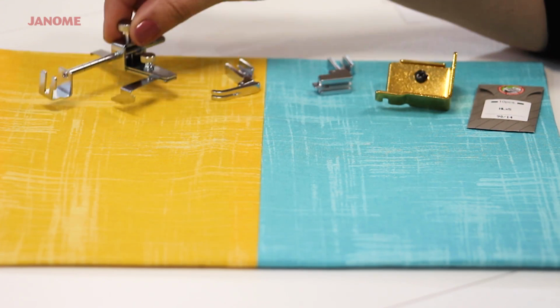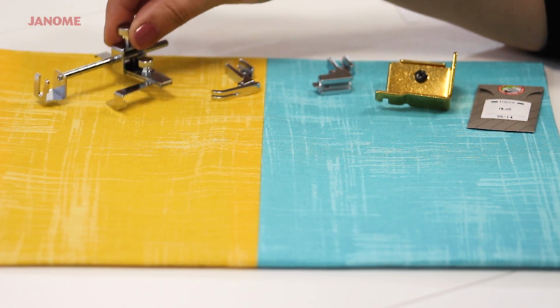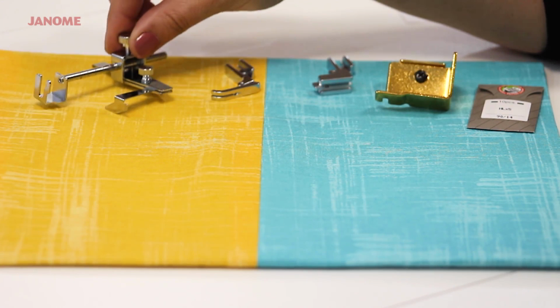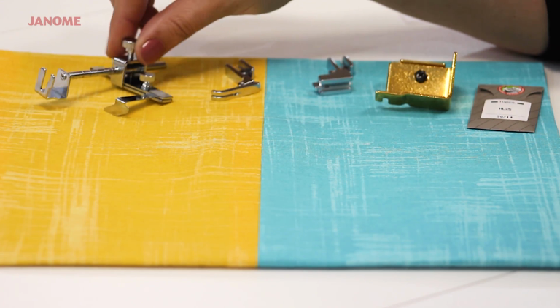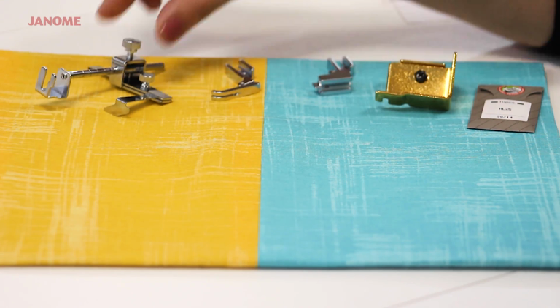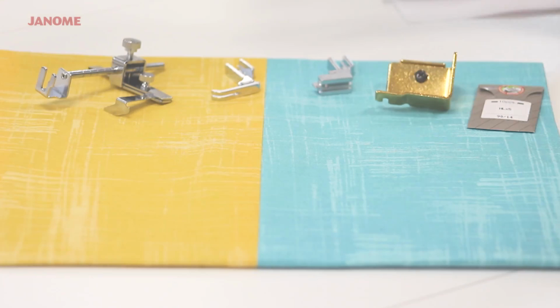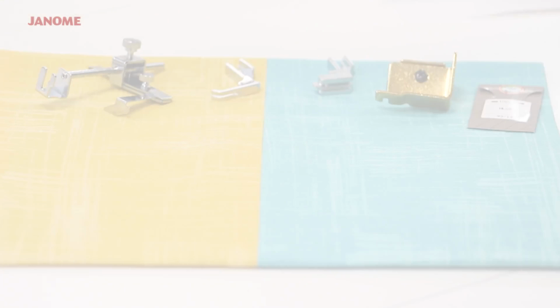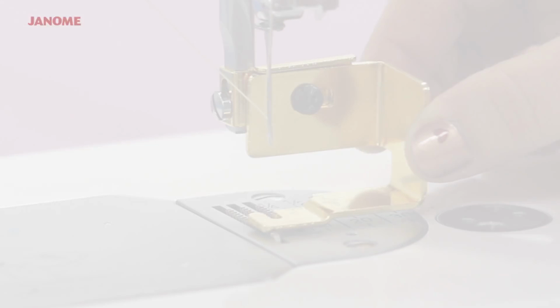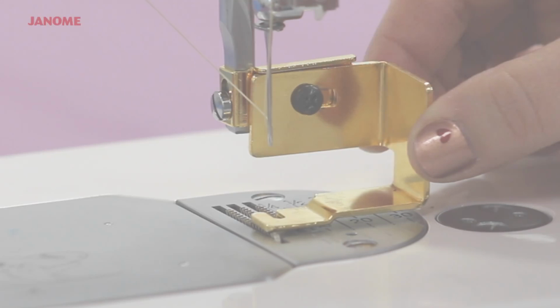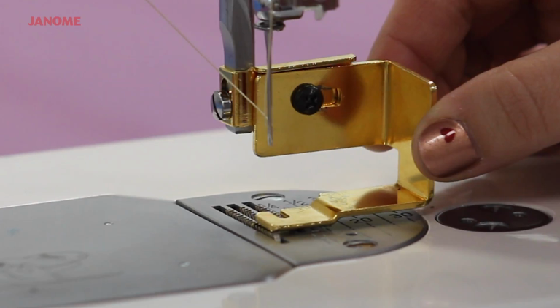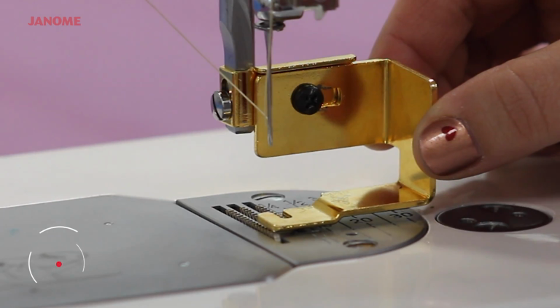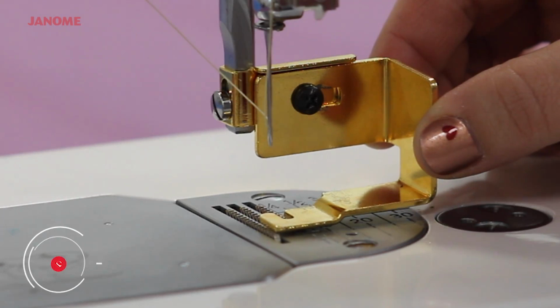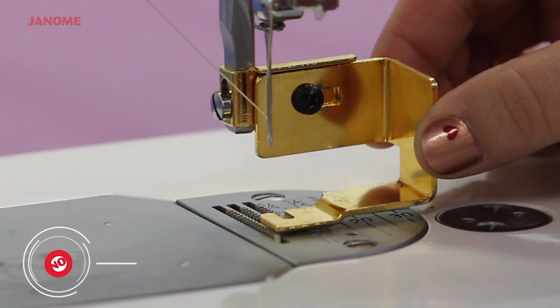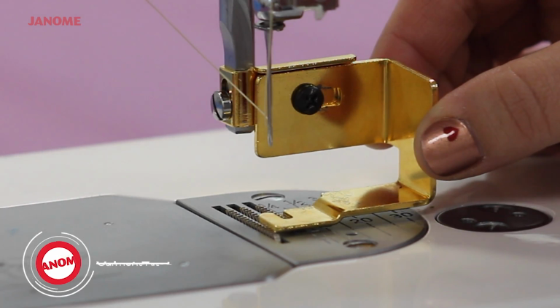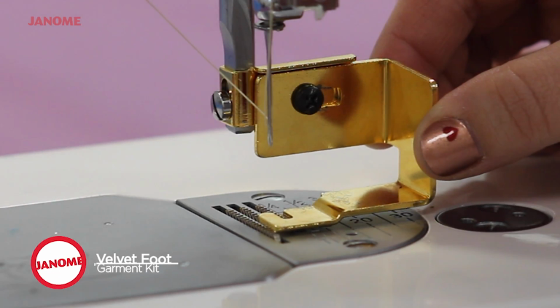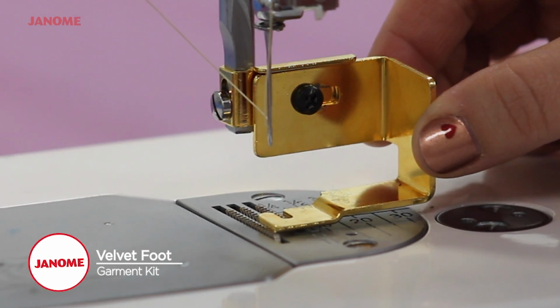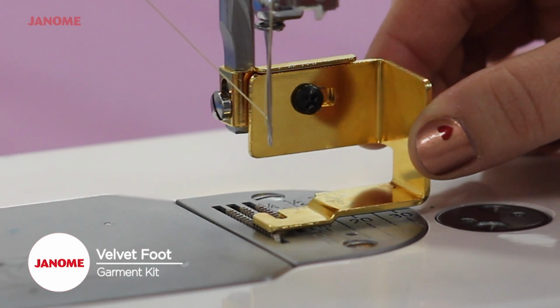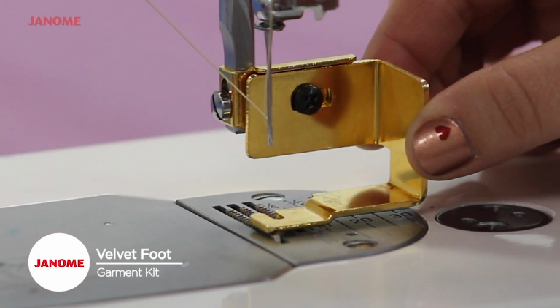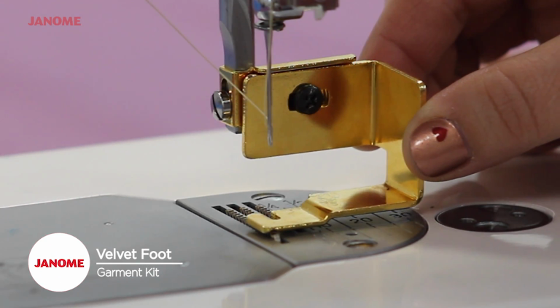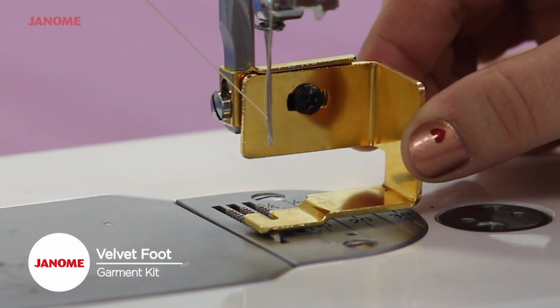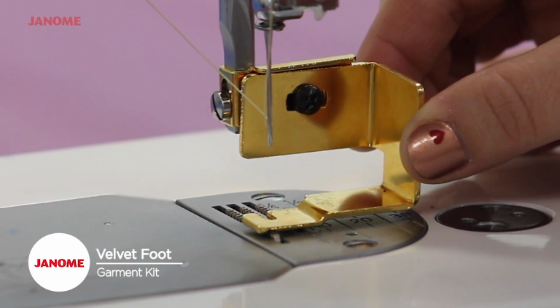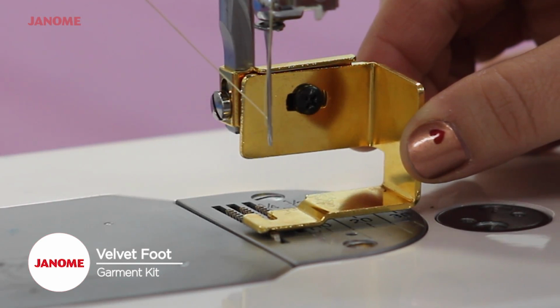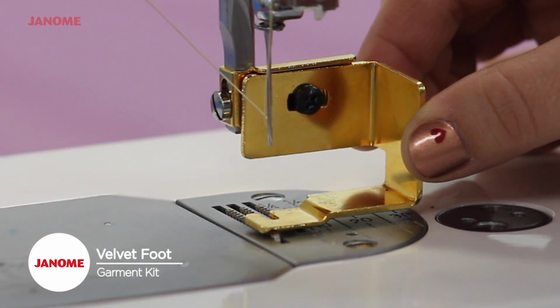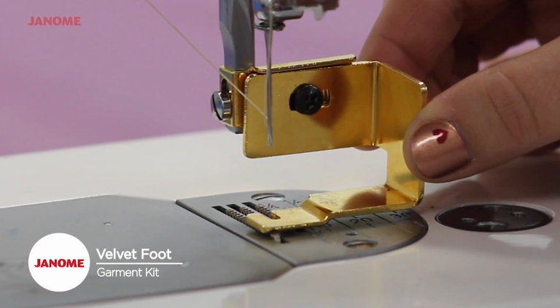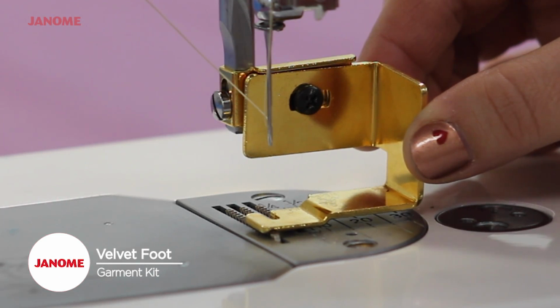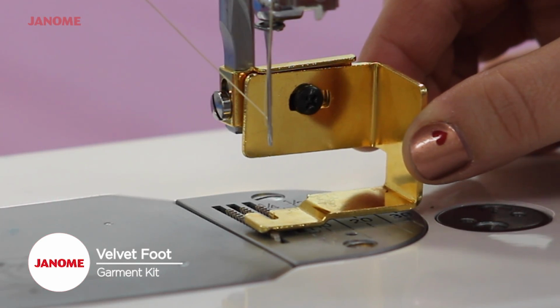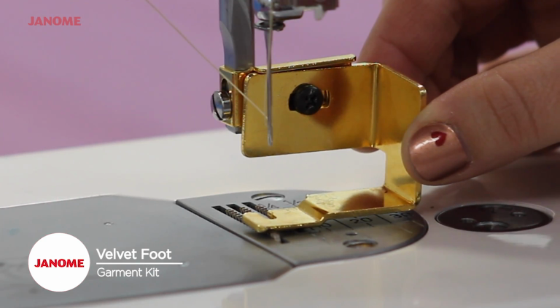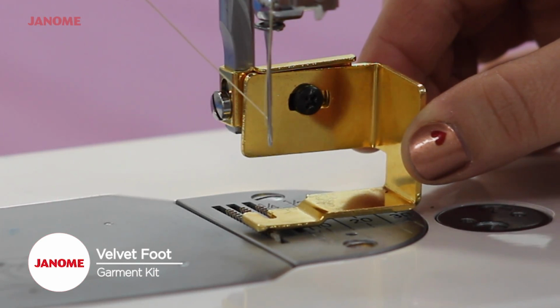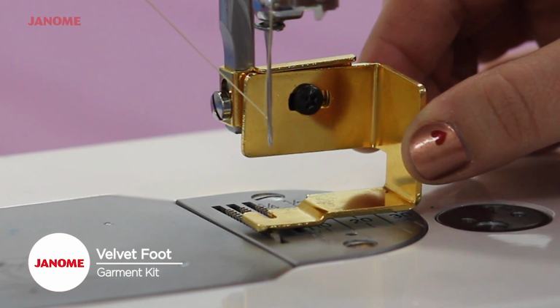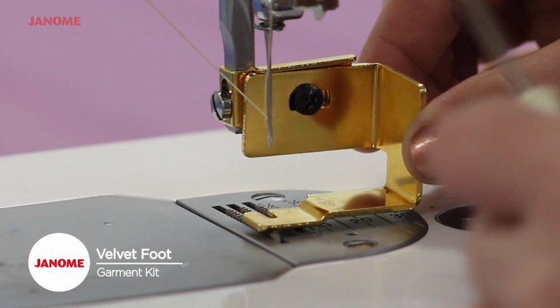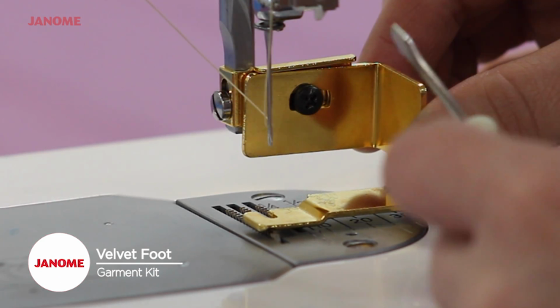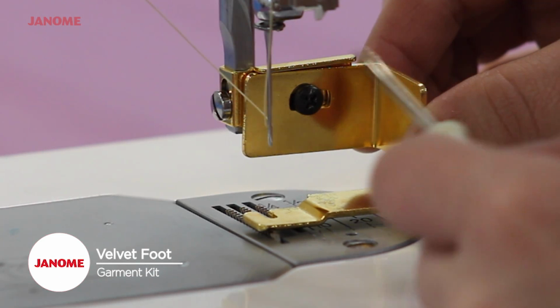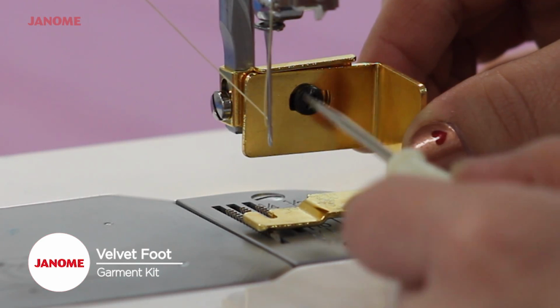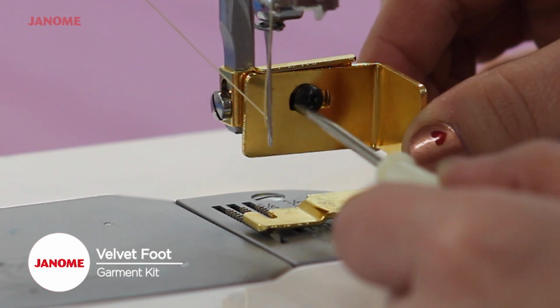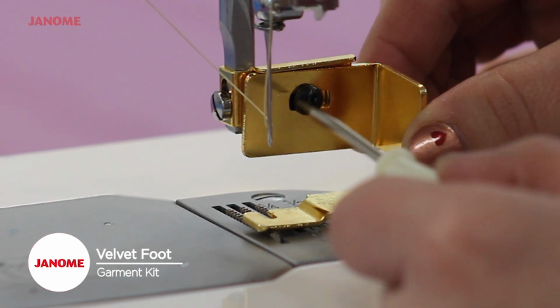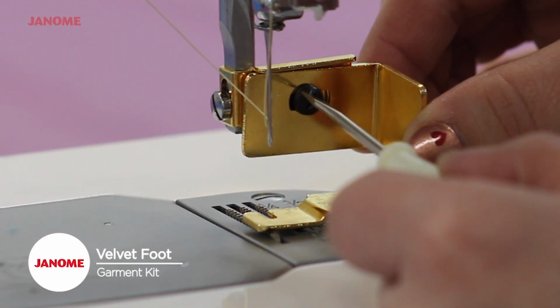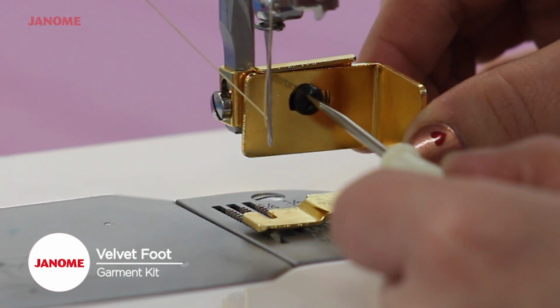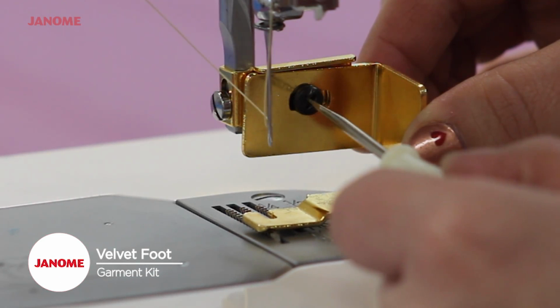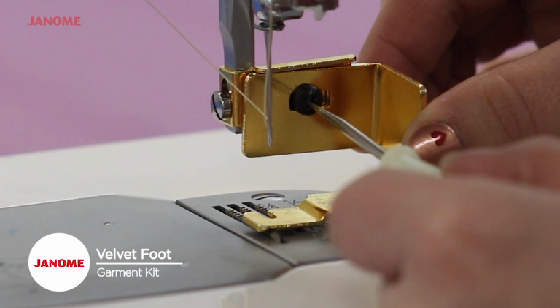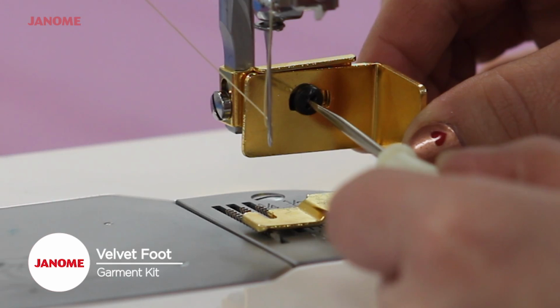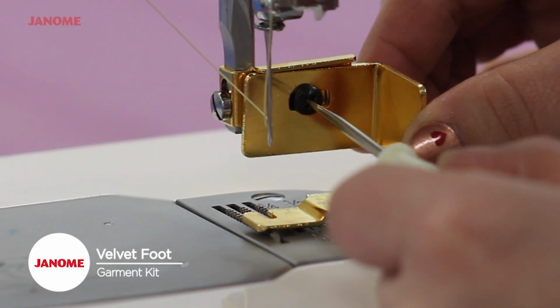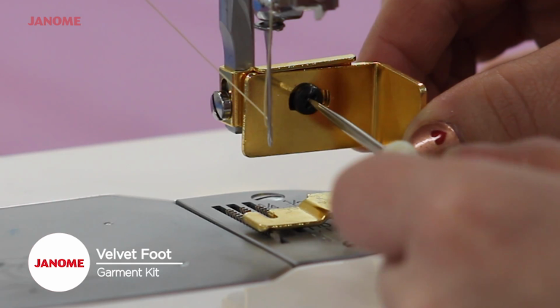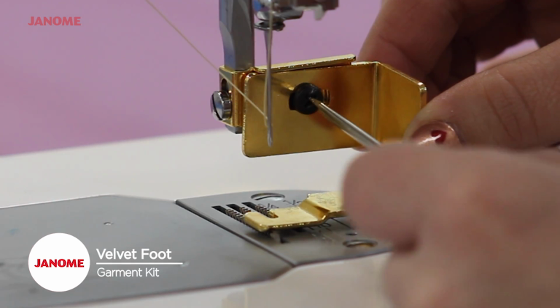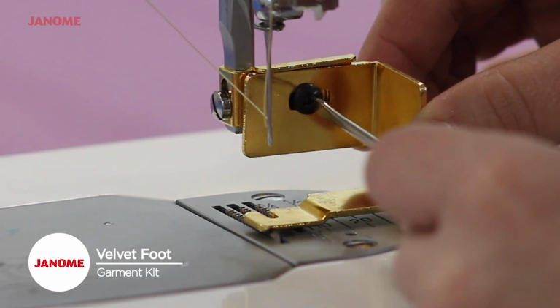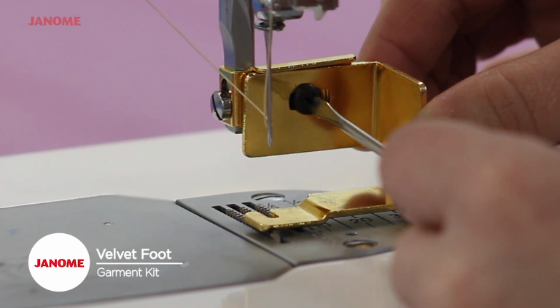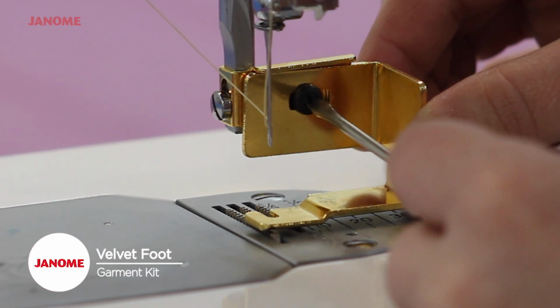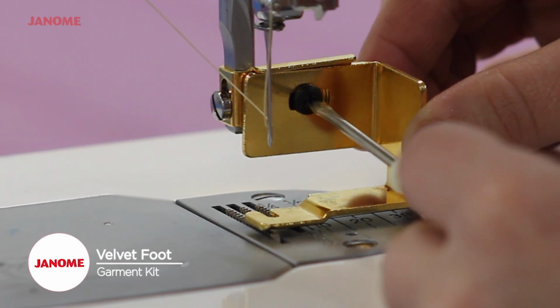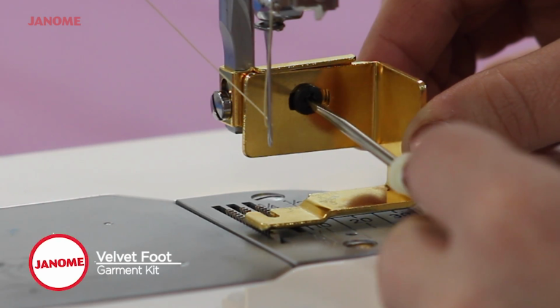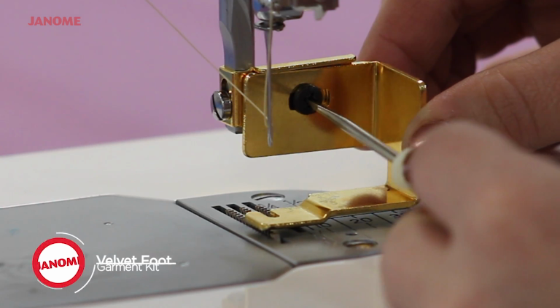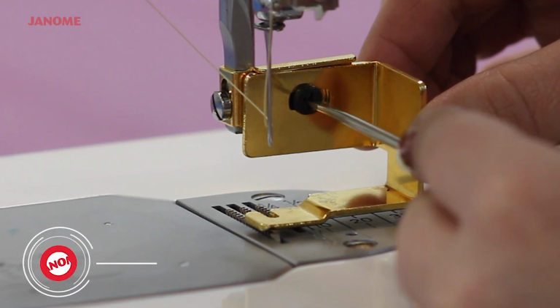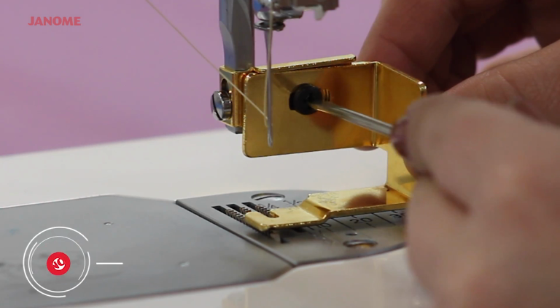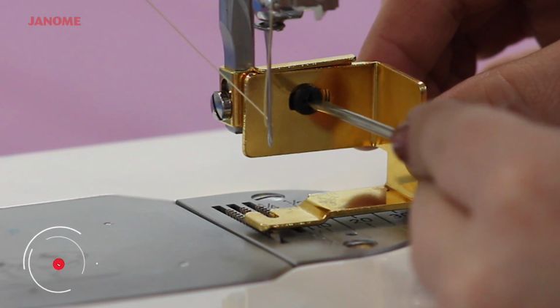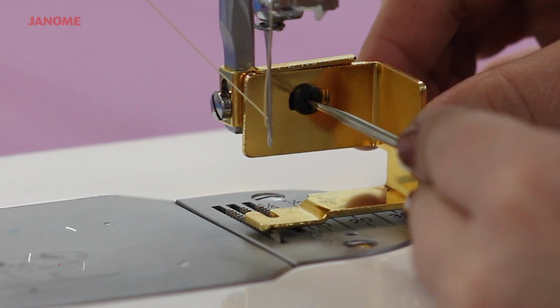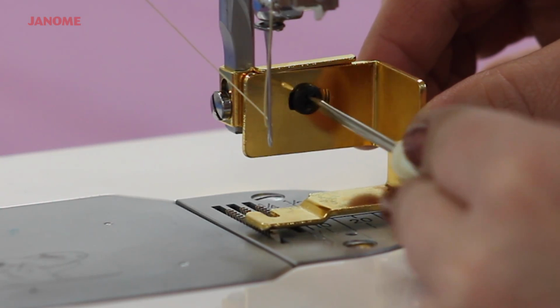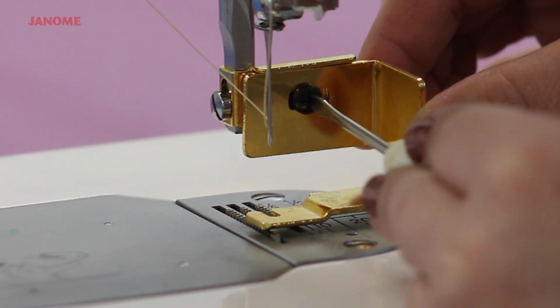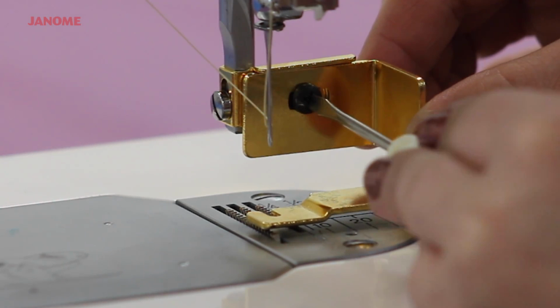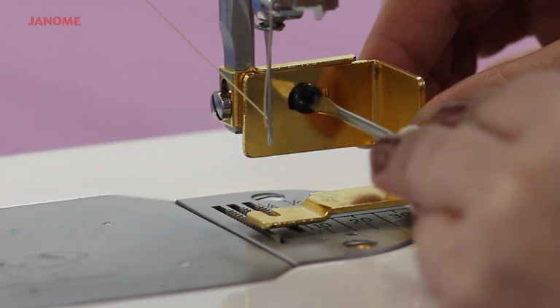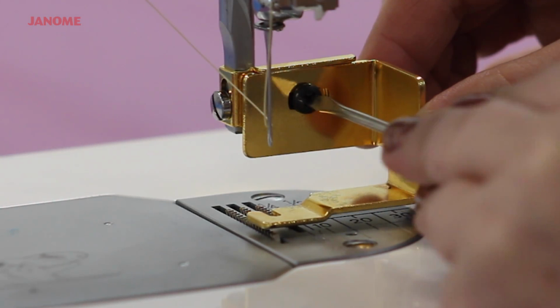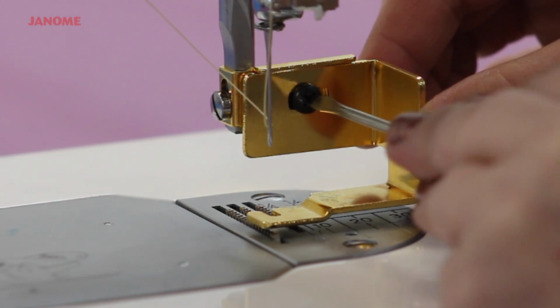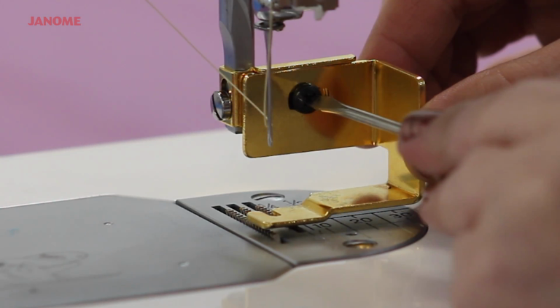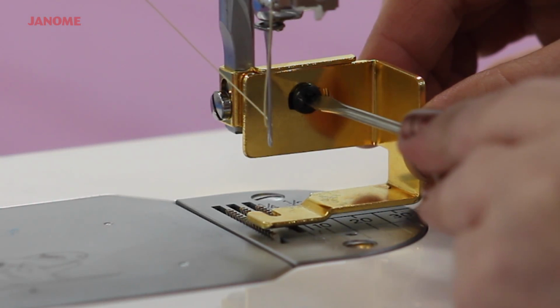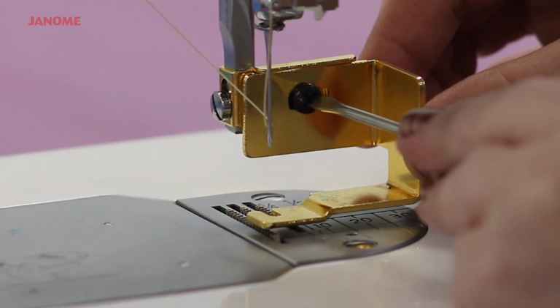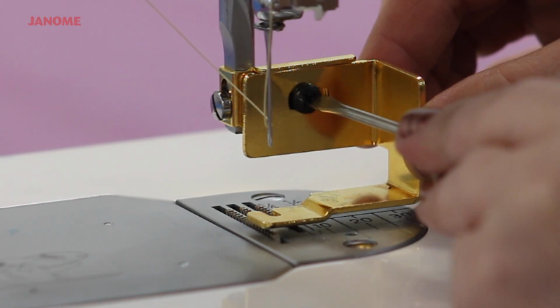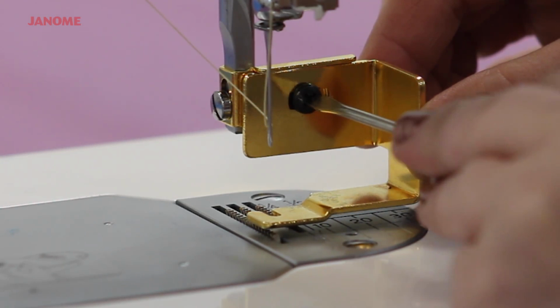With the foot lowered, position the foot so that the needle is falling in the correct position, and tighten it with the Phillips head screwdriver.